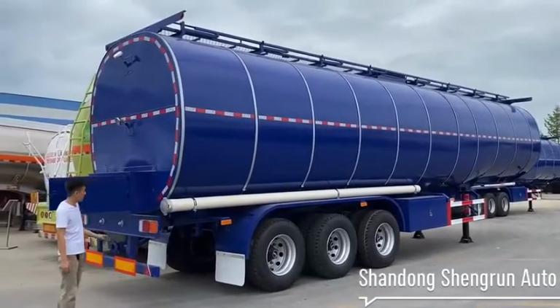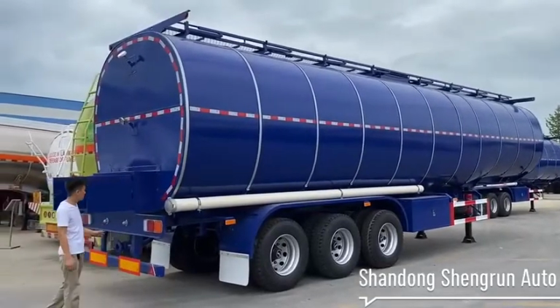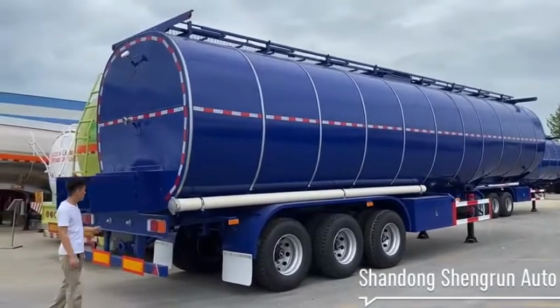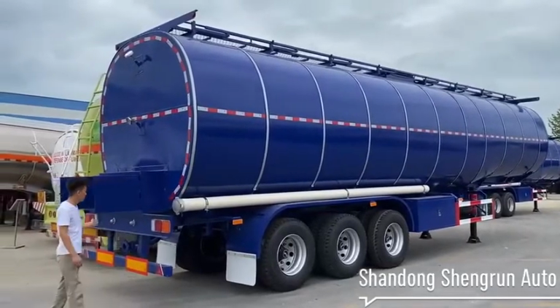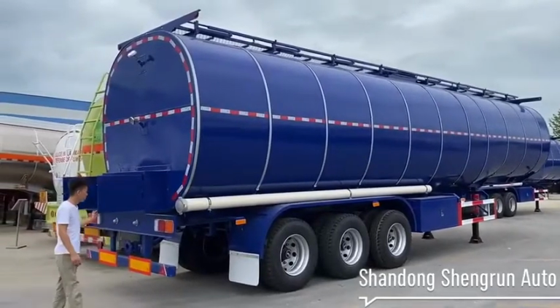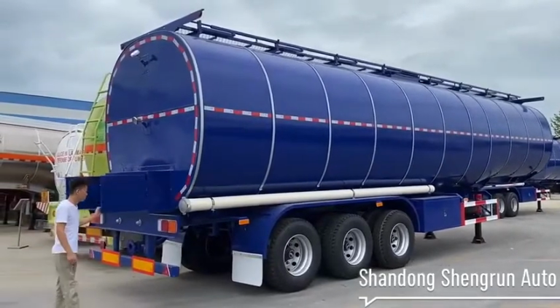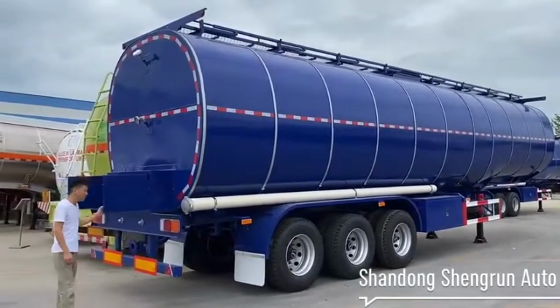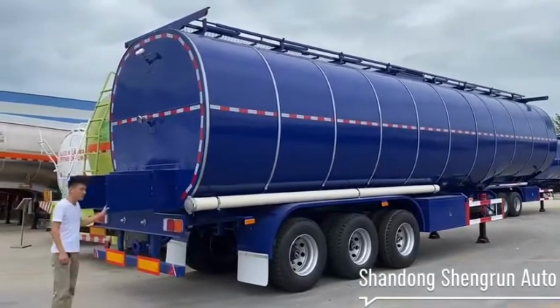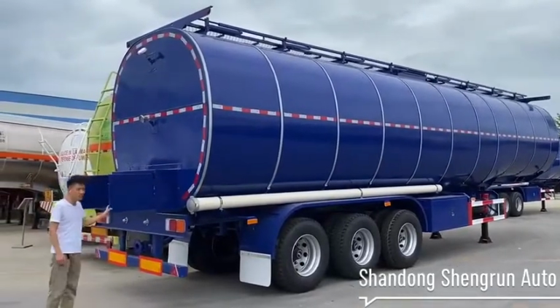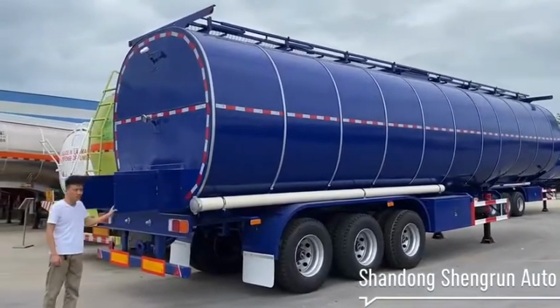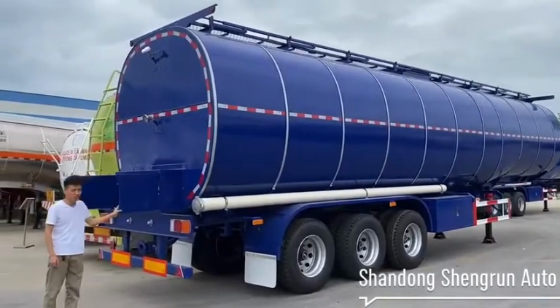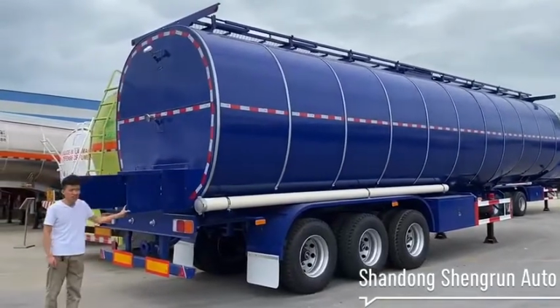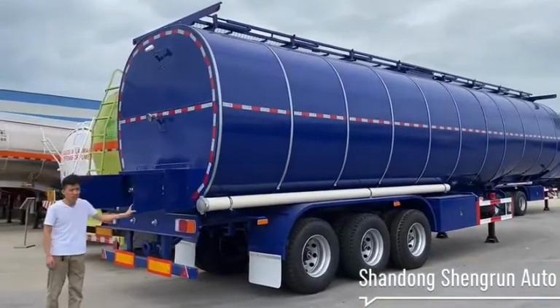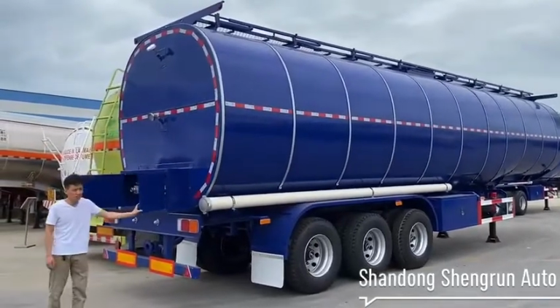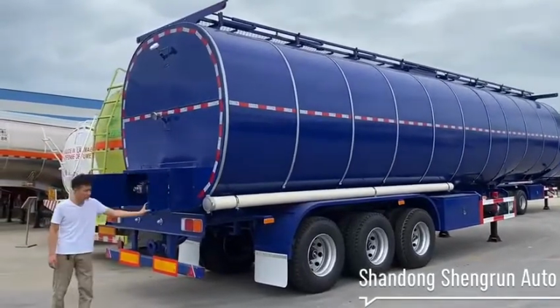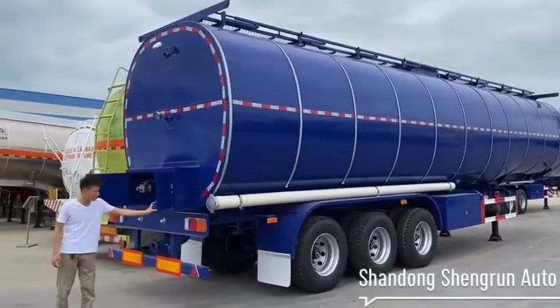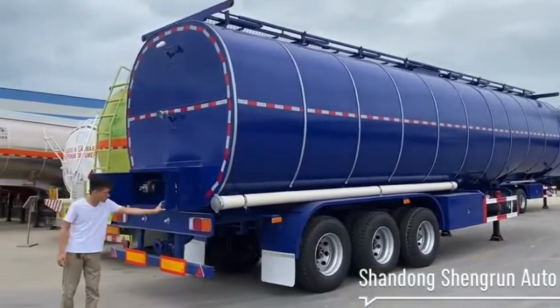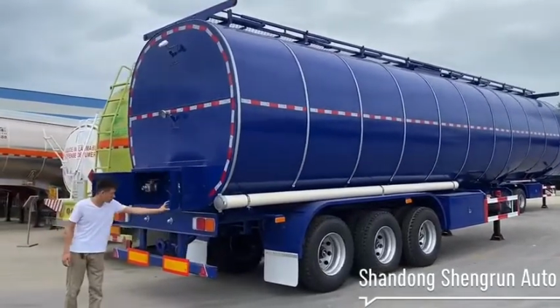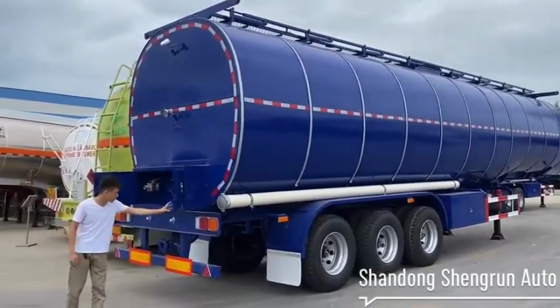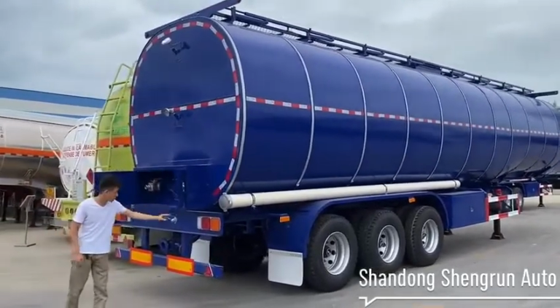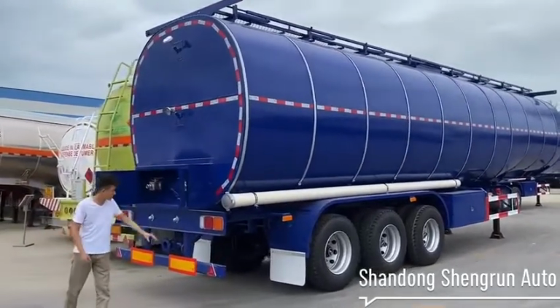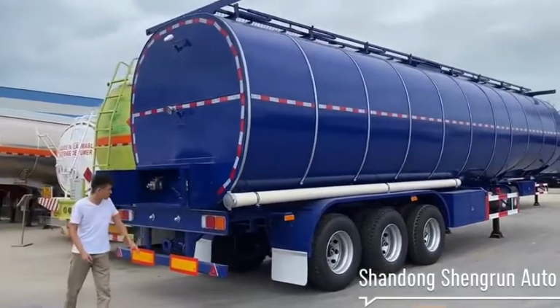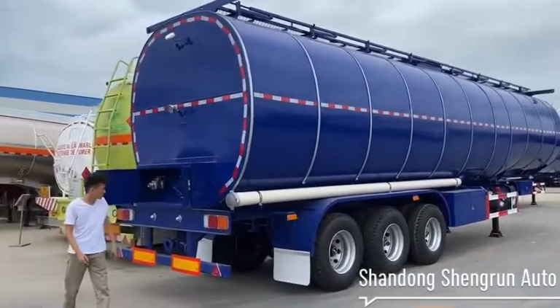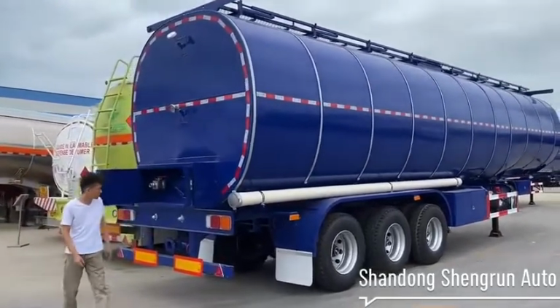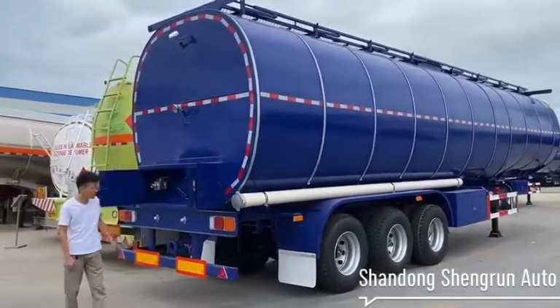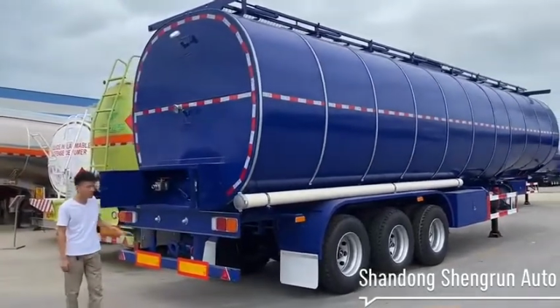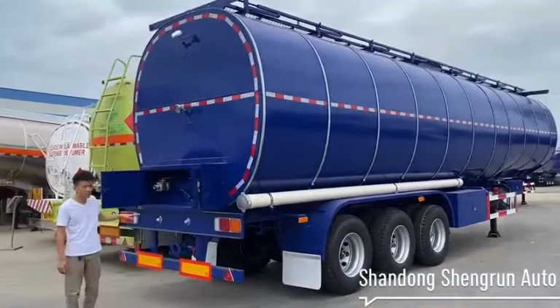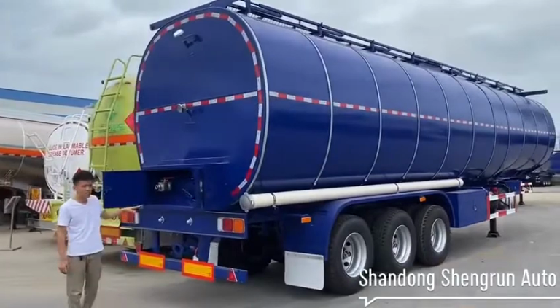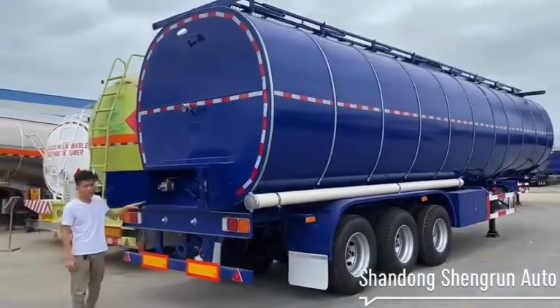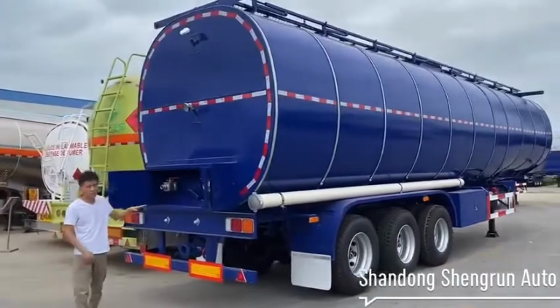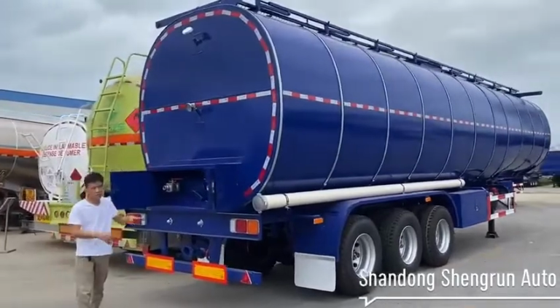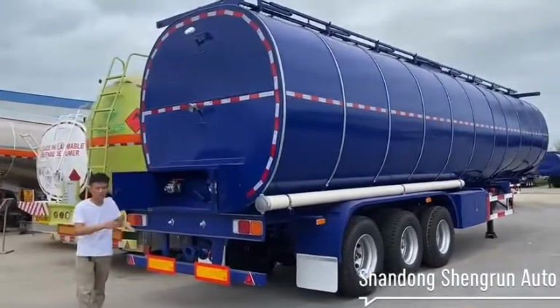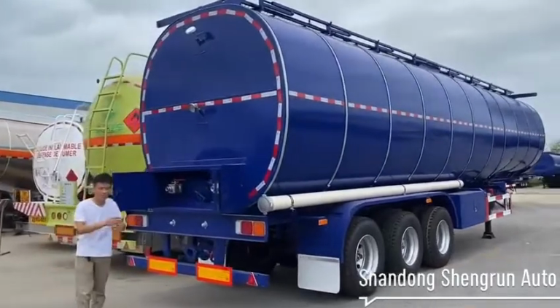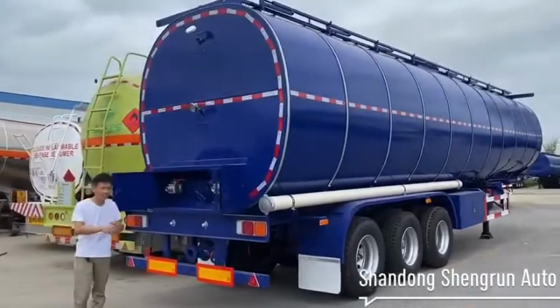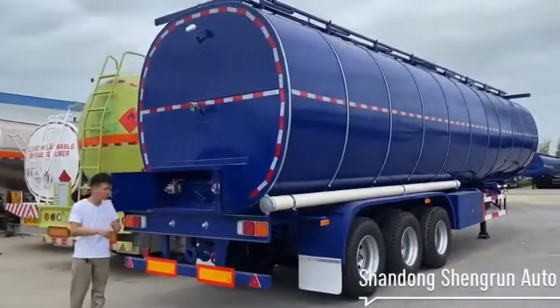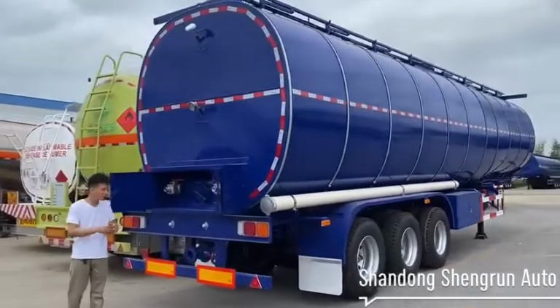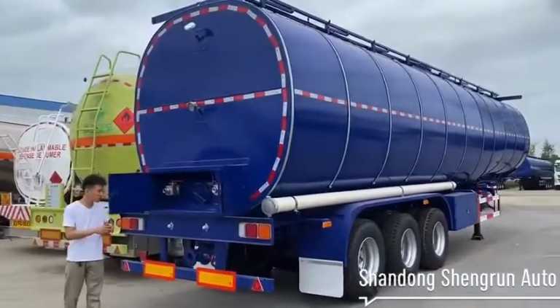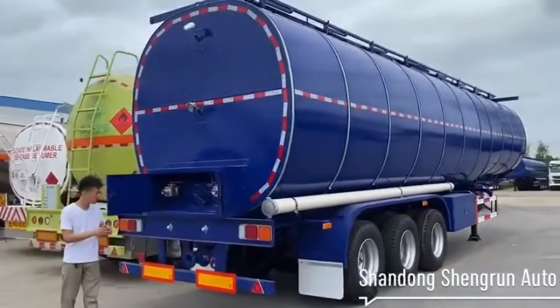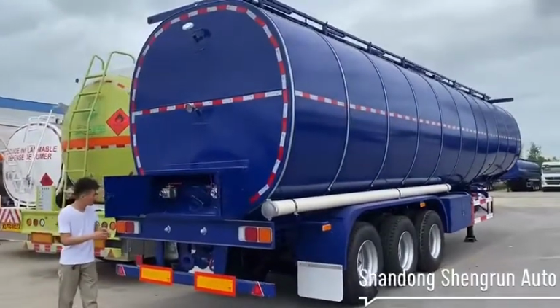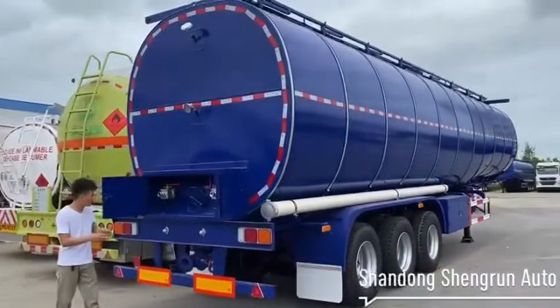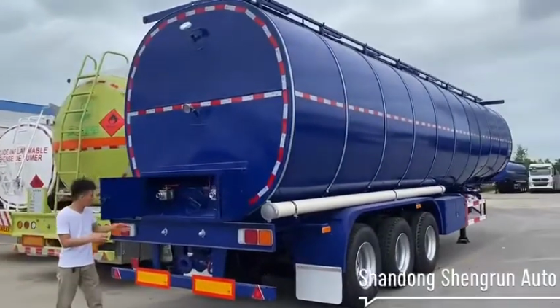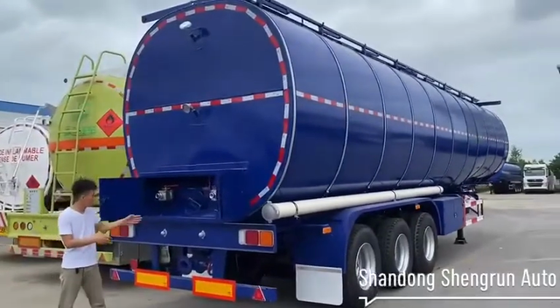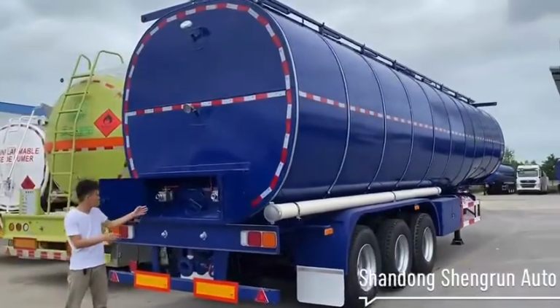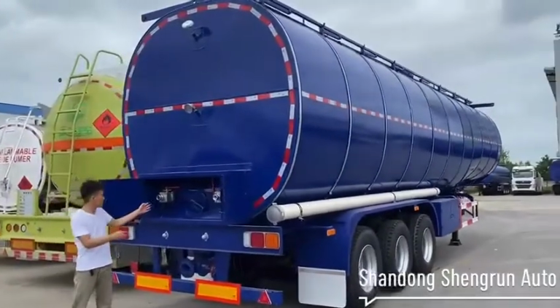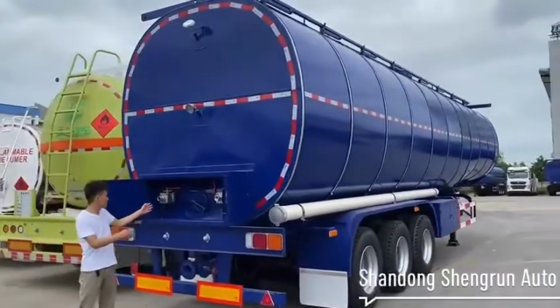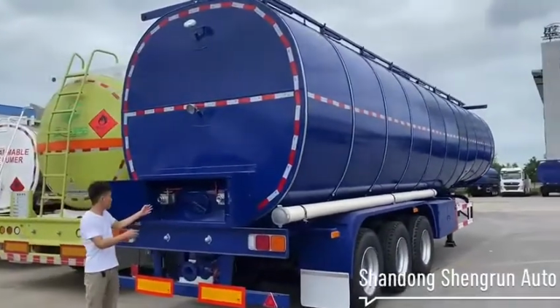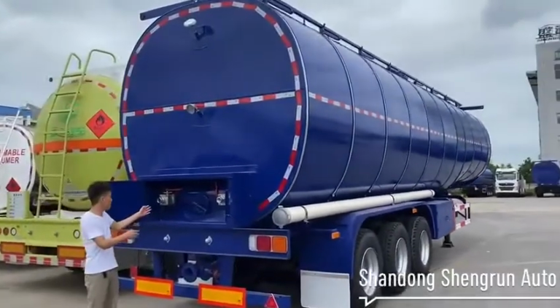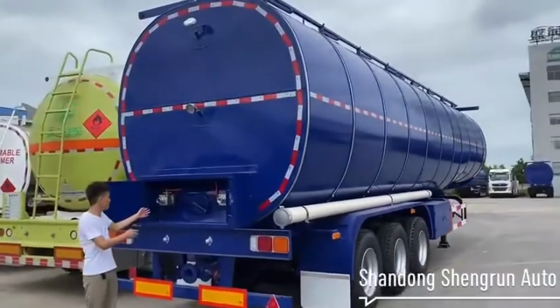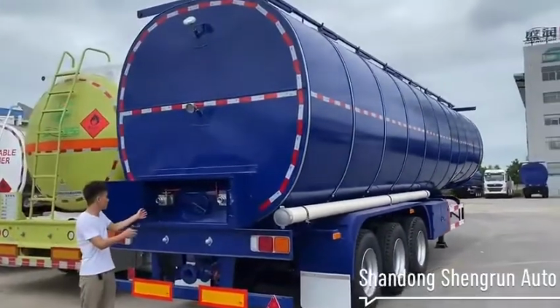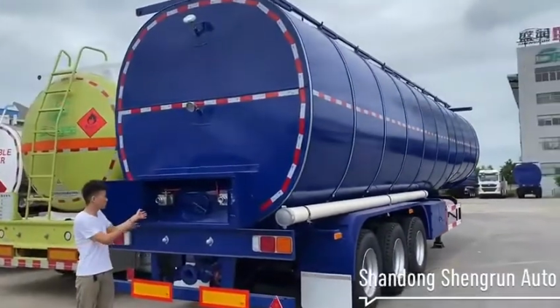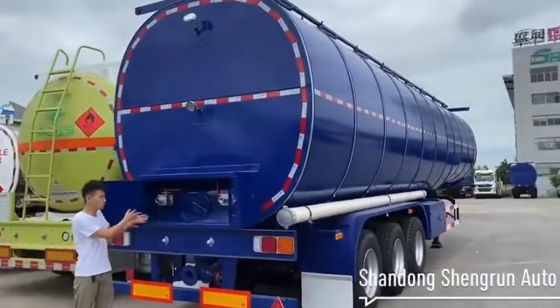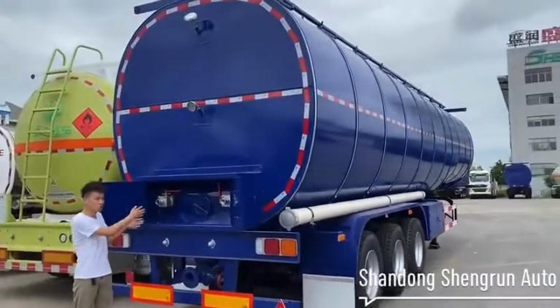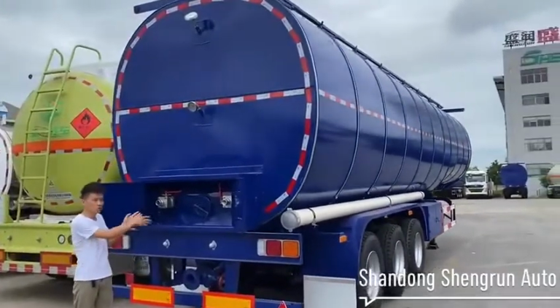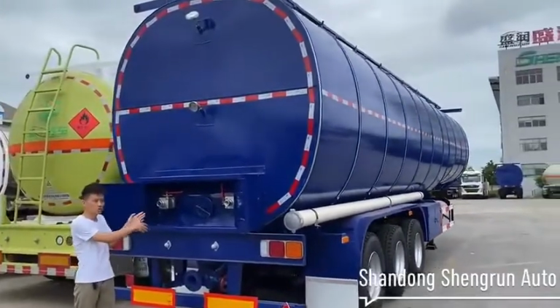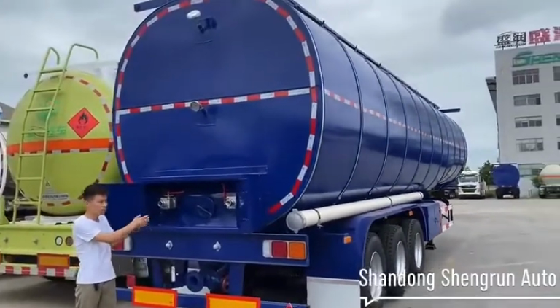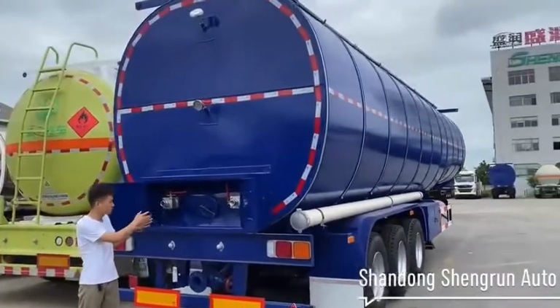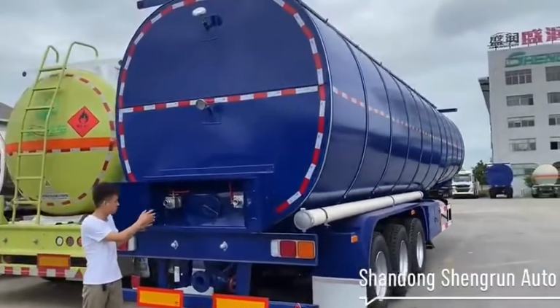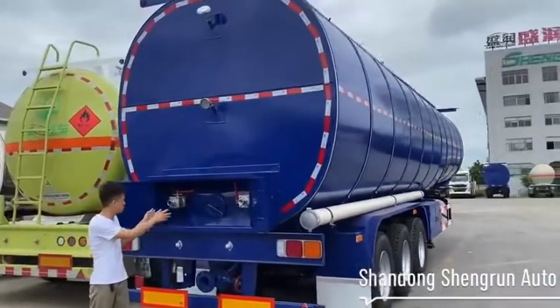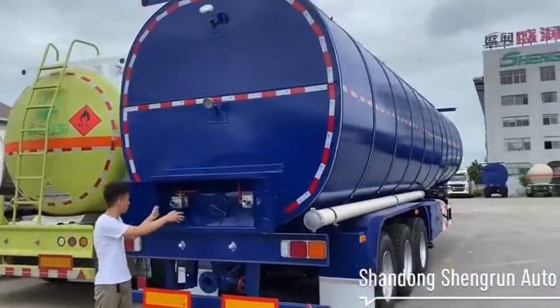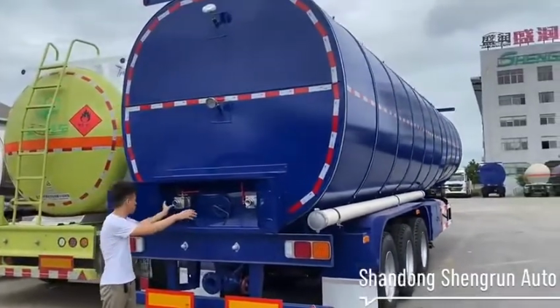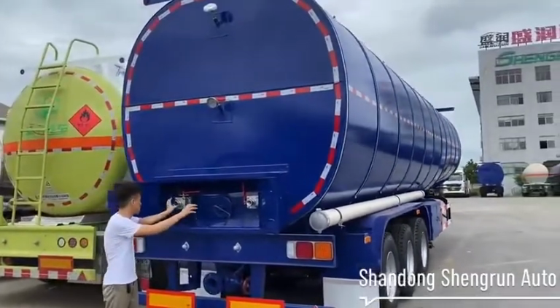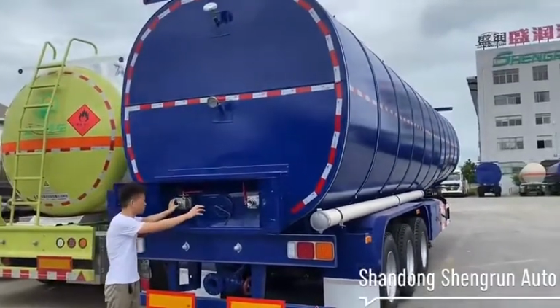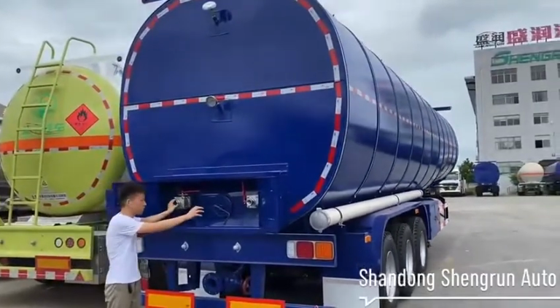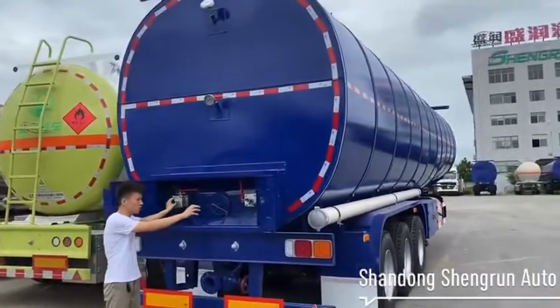This tank adopts a steam heating system with bore valves connected to a steam pump.